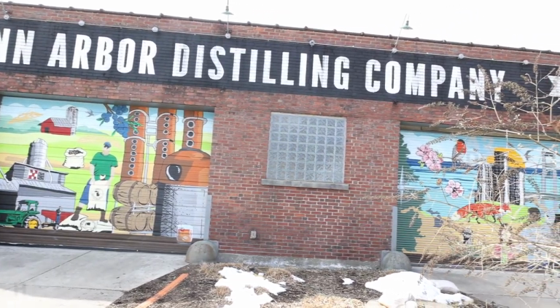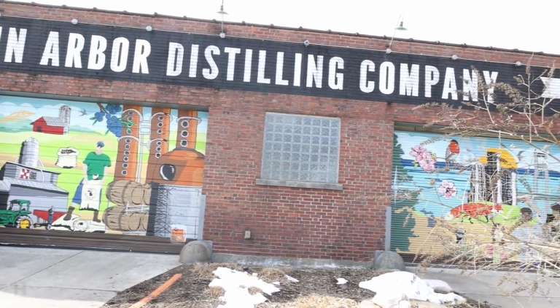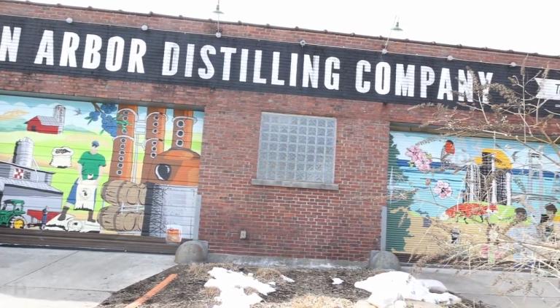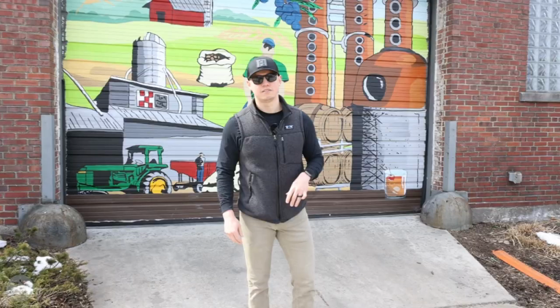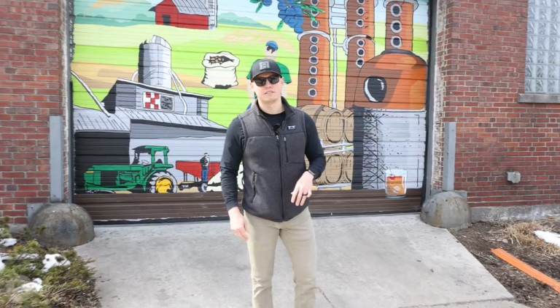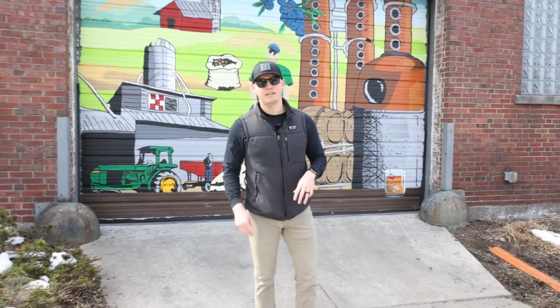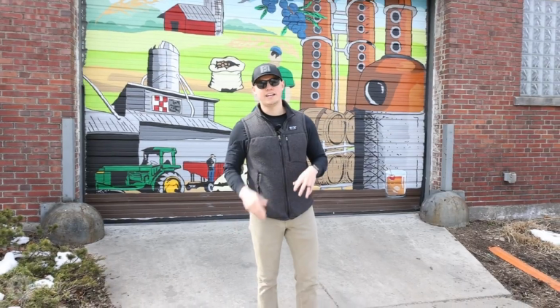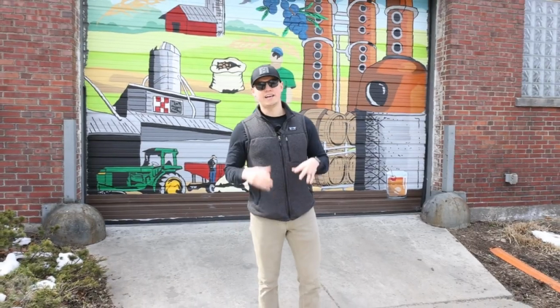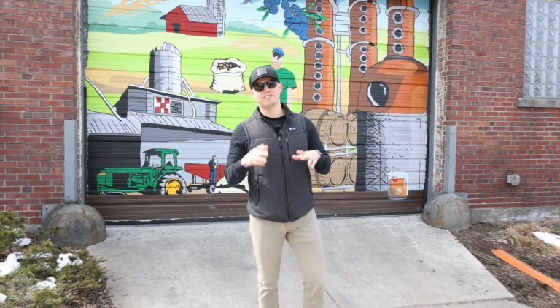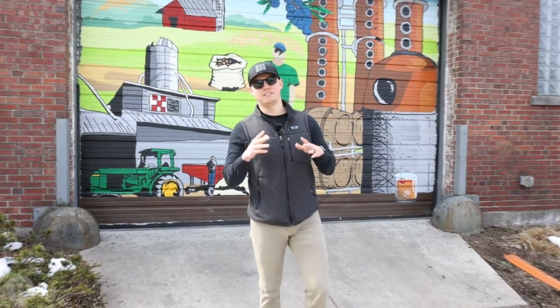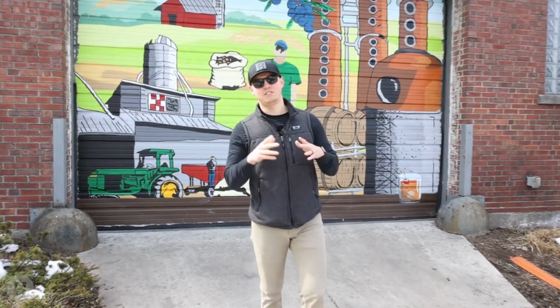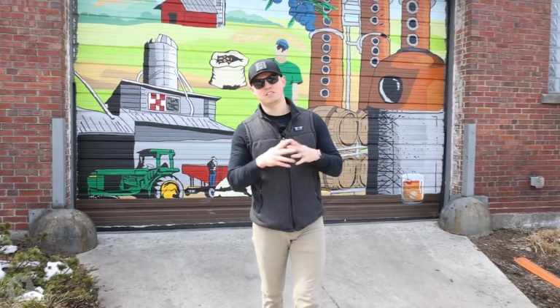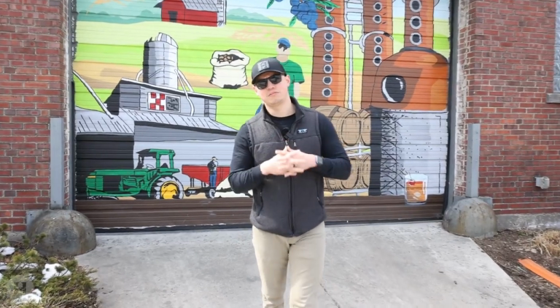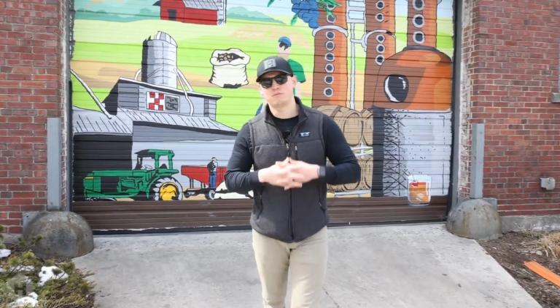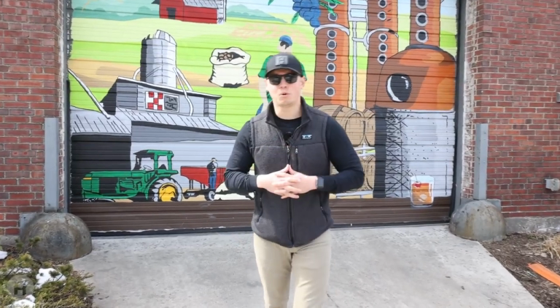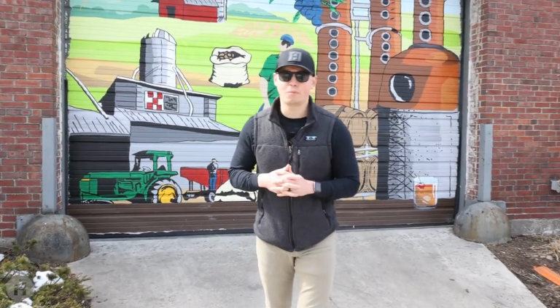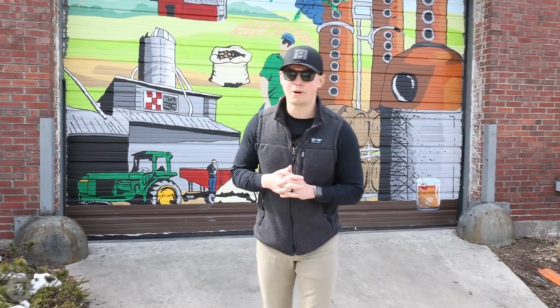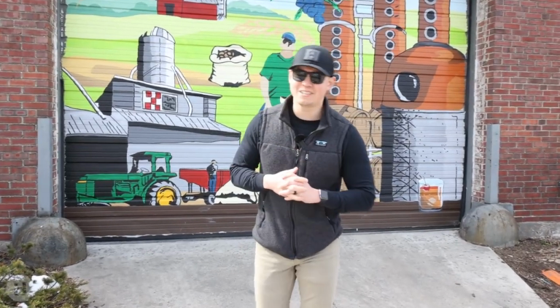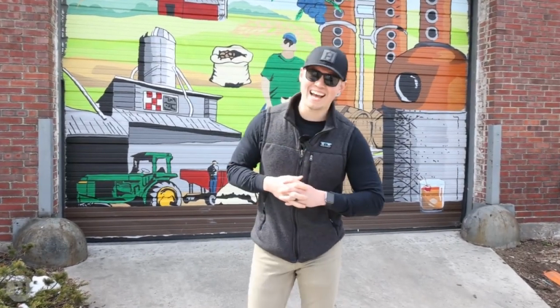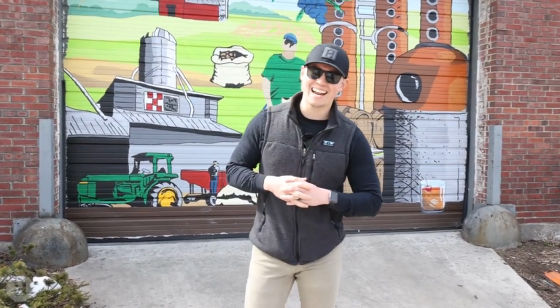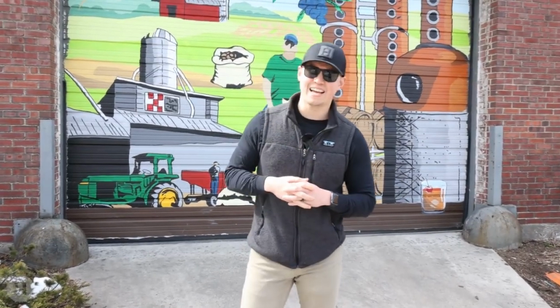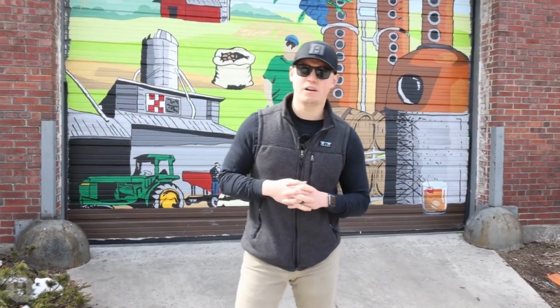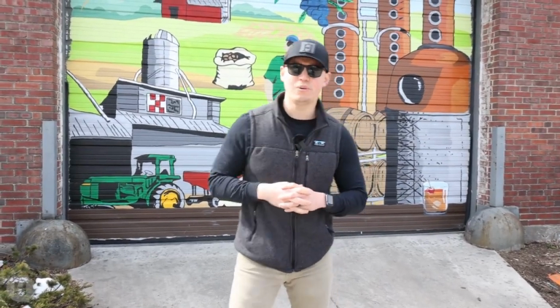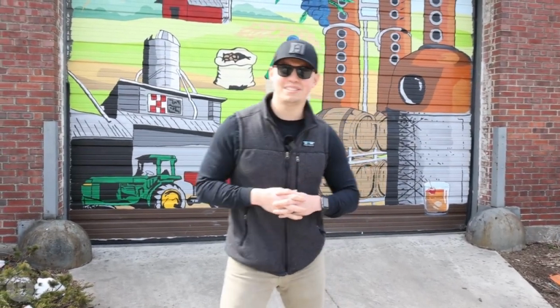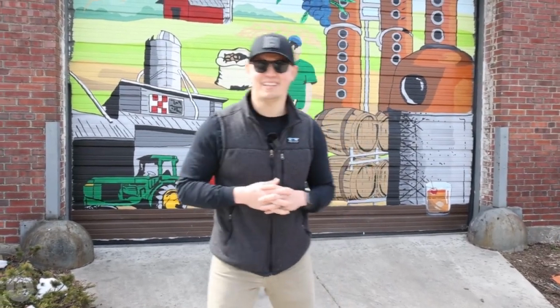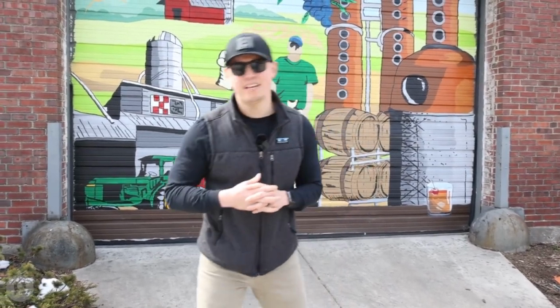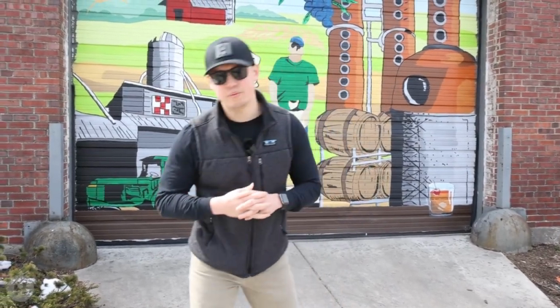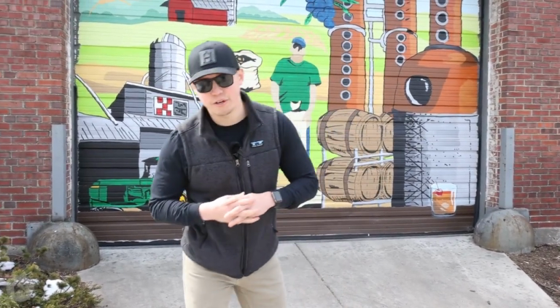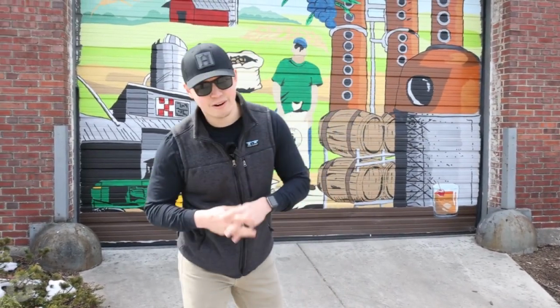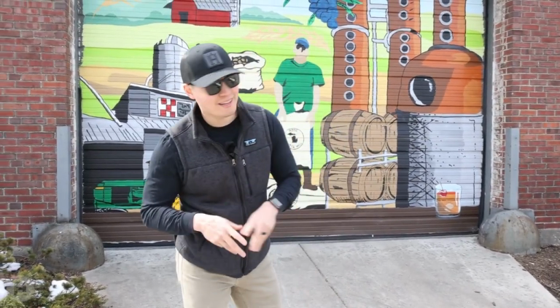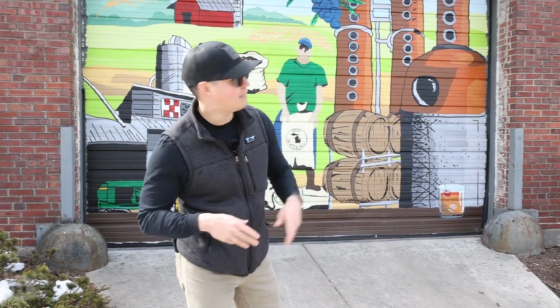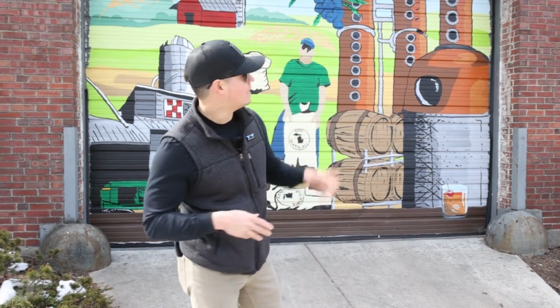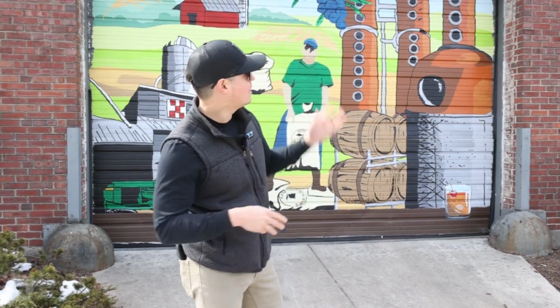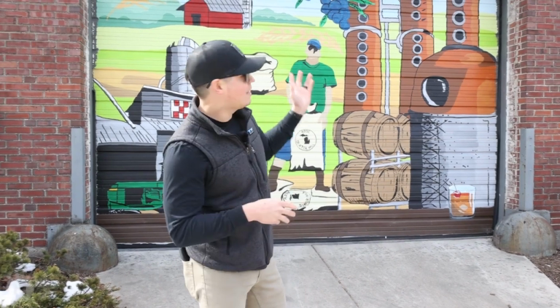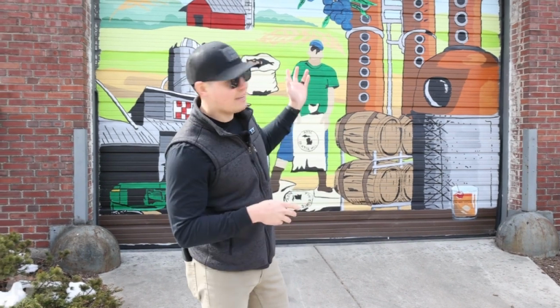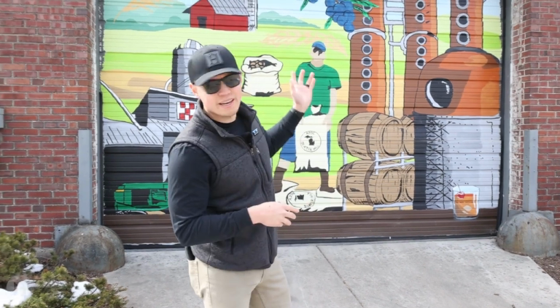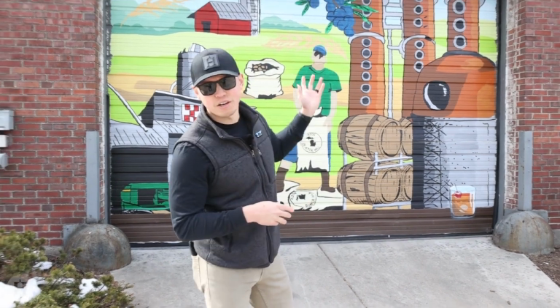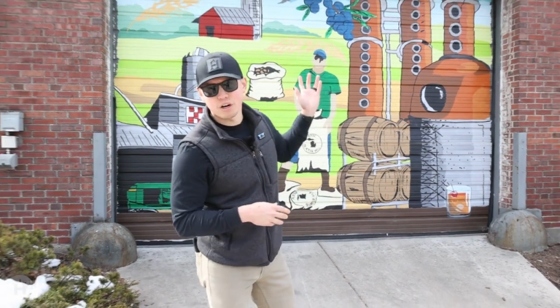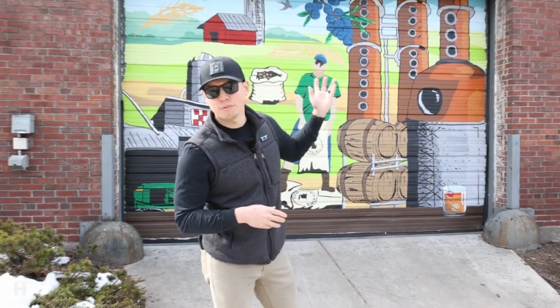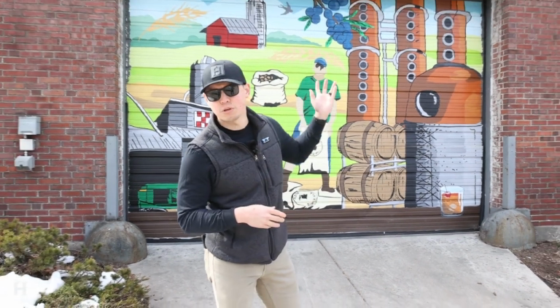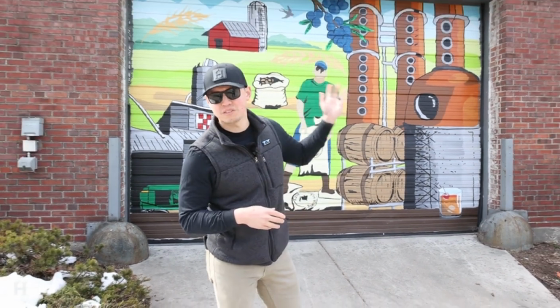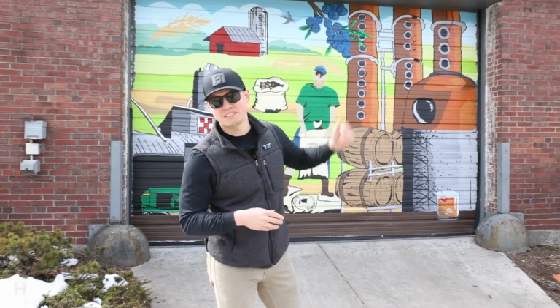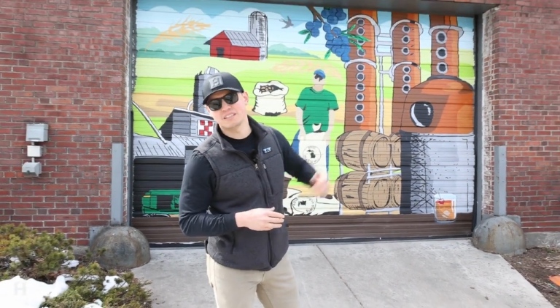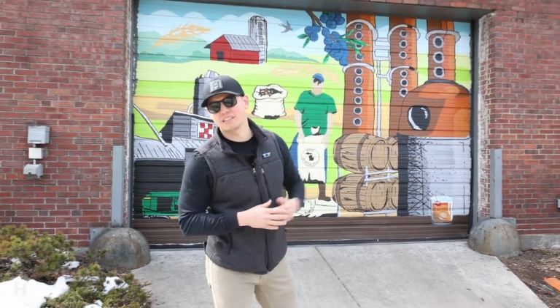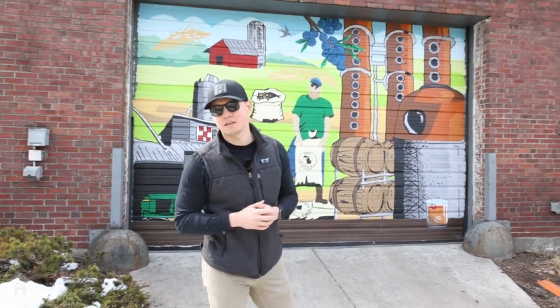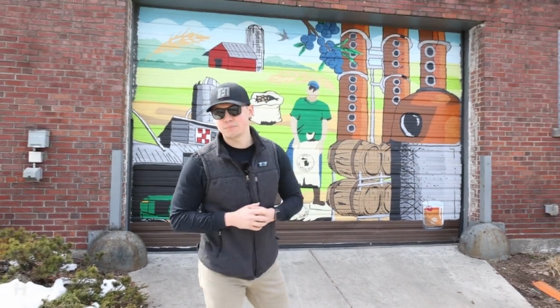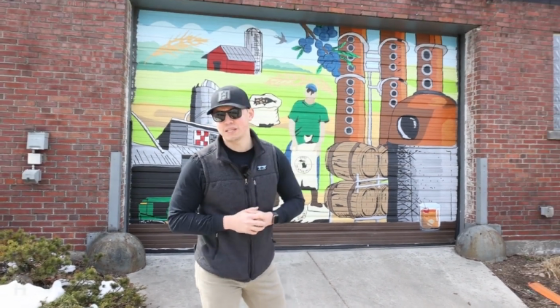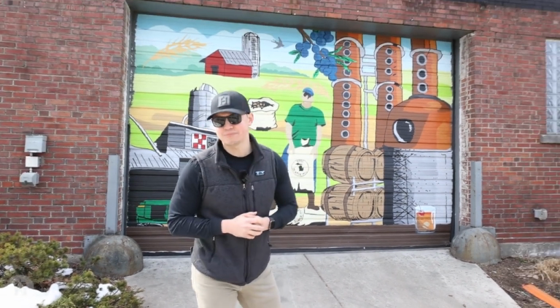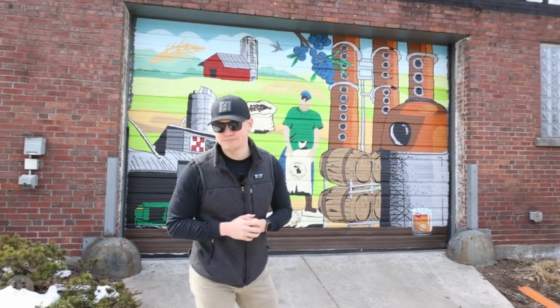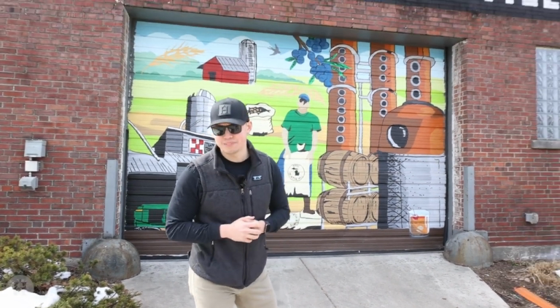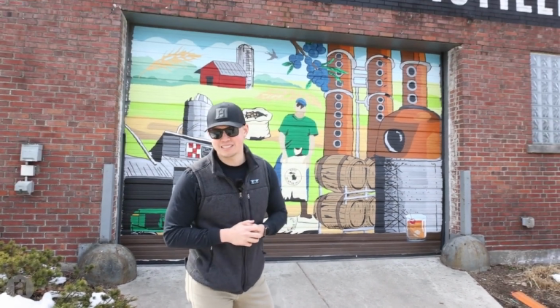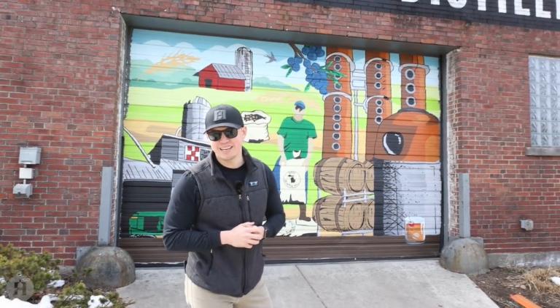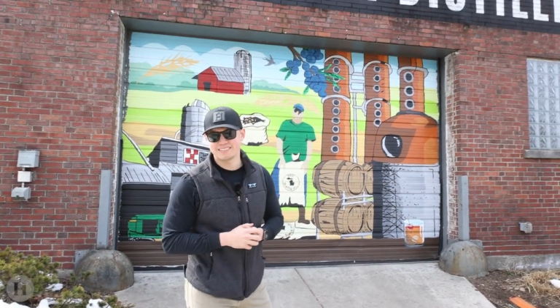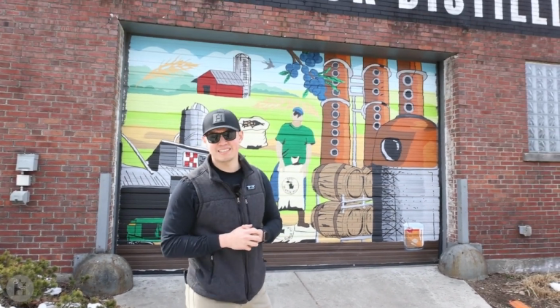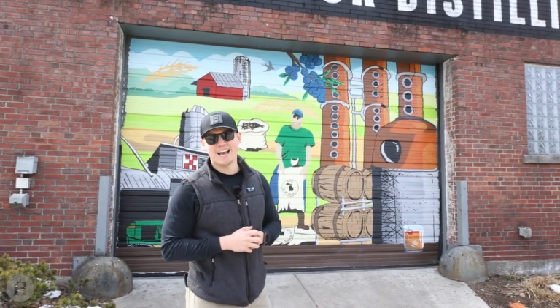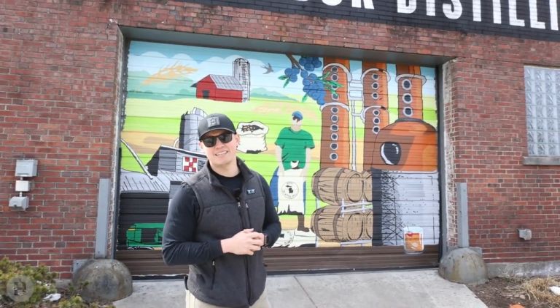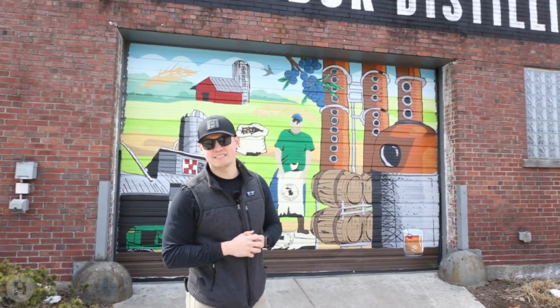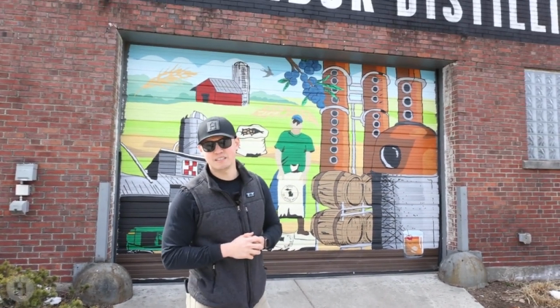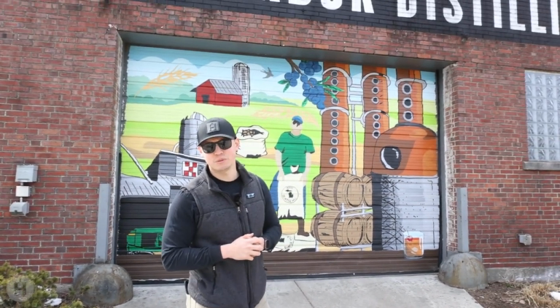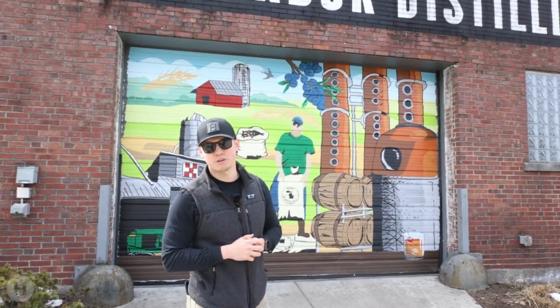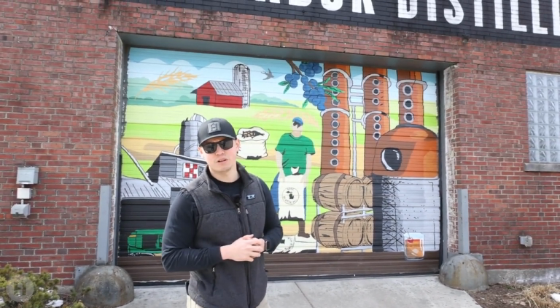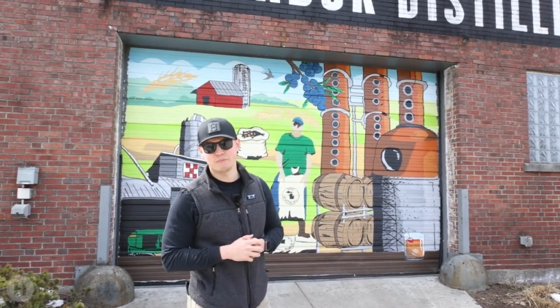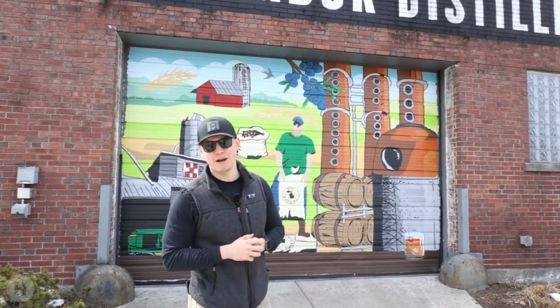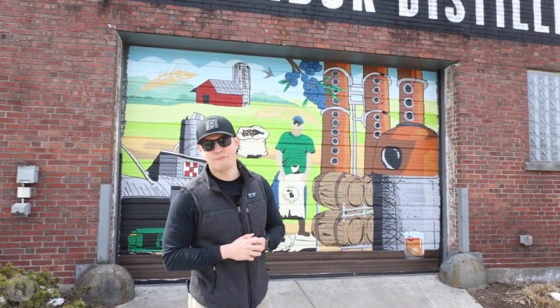Hey guys, Justin from HomeArt.io and today we are at the Ann Arbor Distilling Company. Let's head inside and see what they're all about.